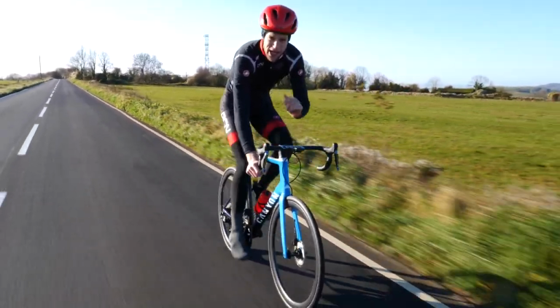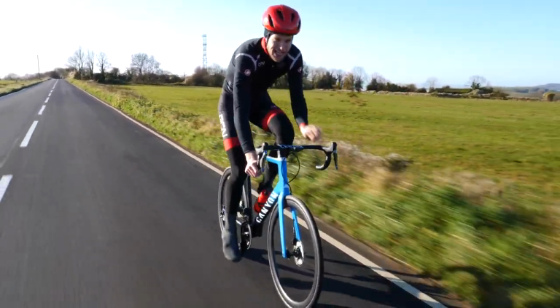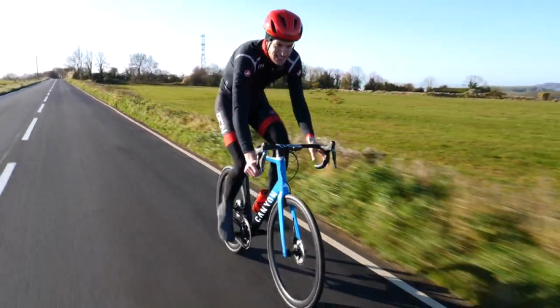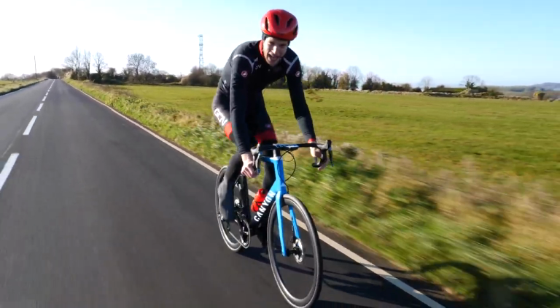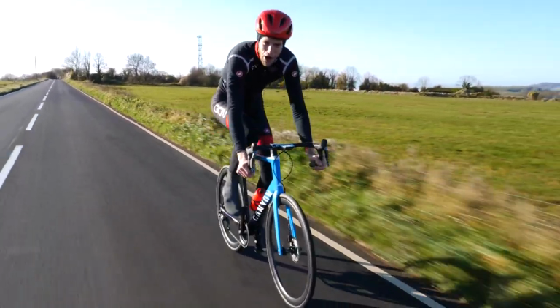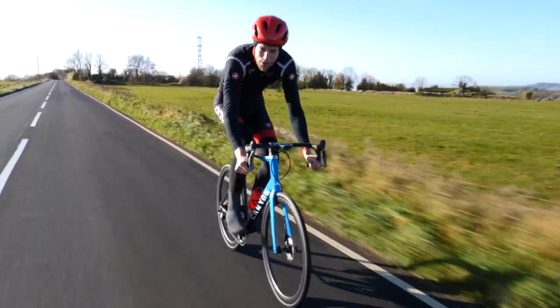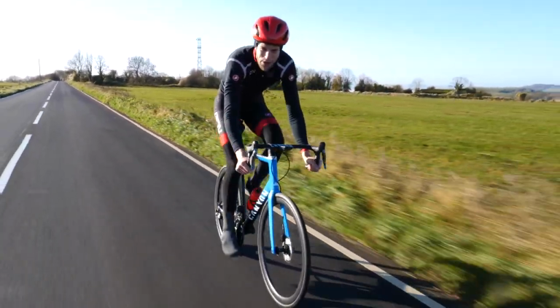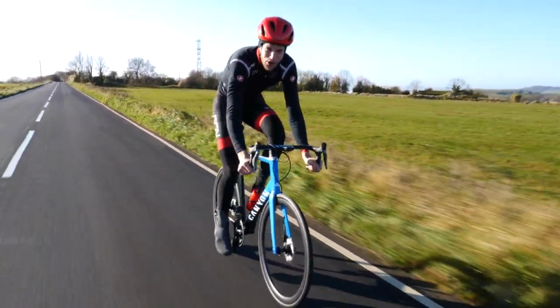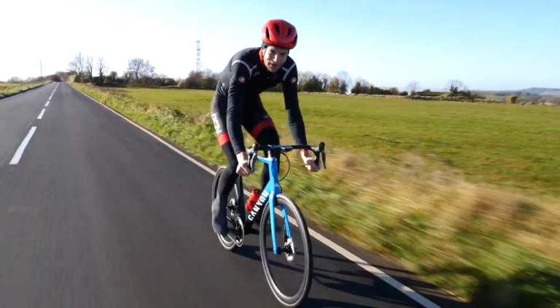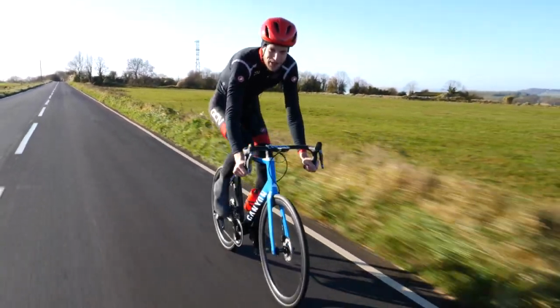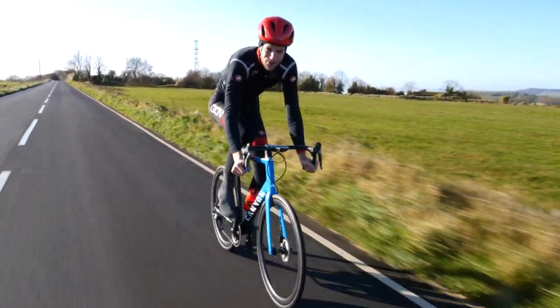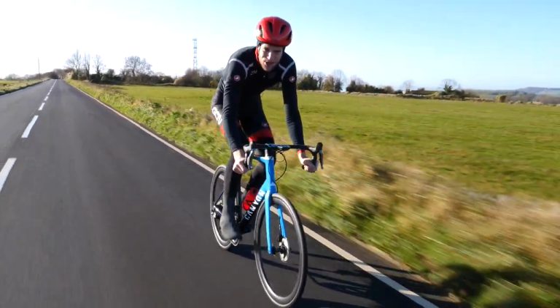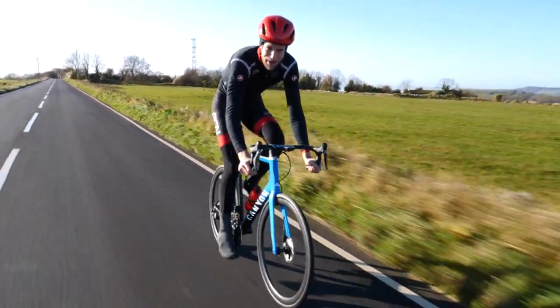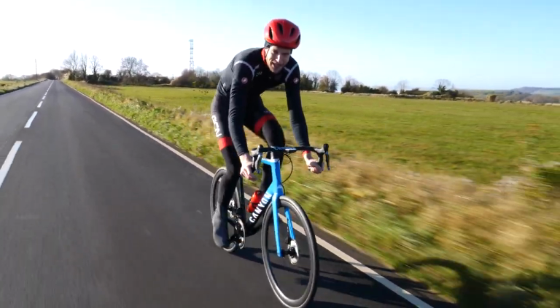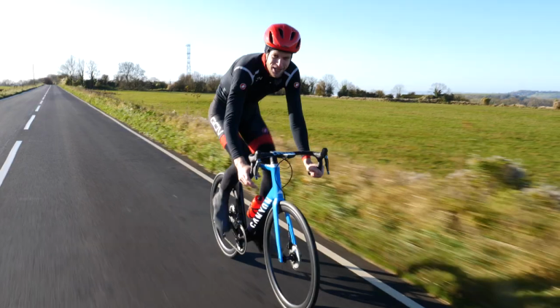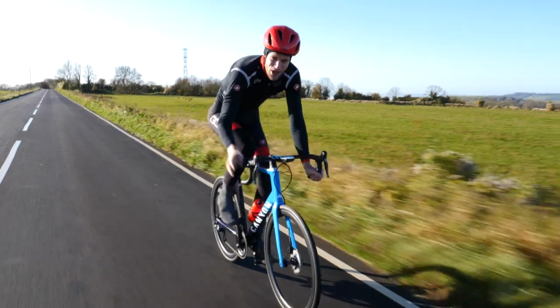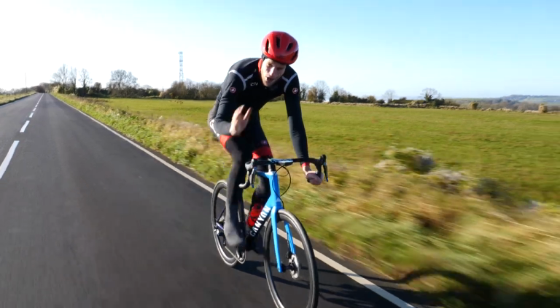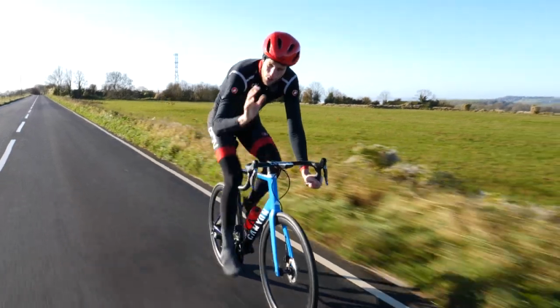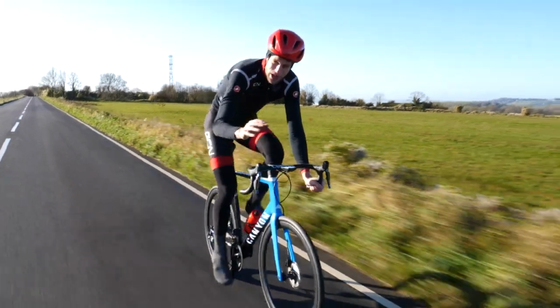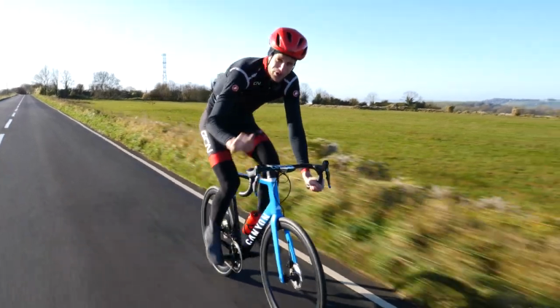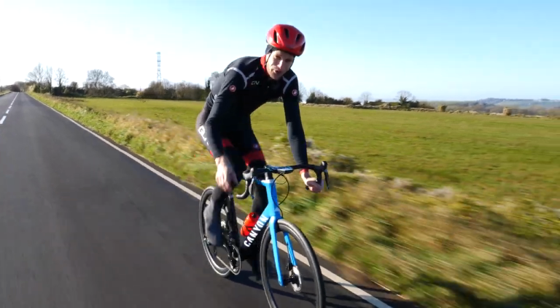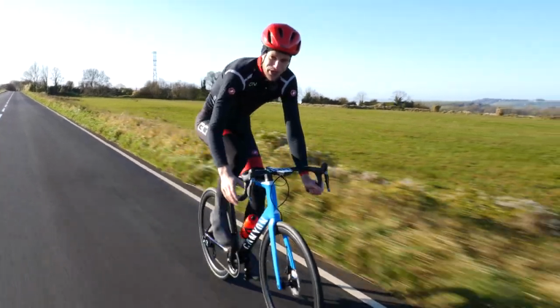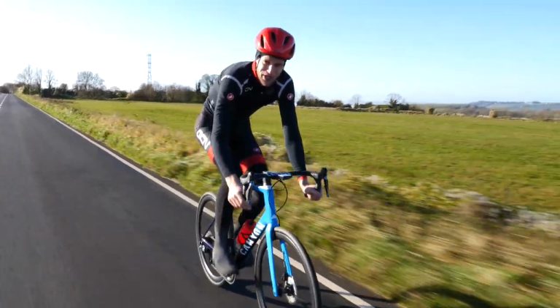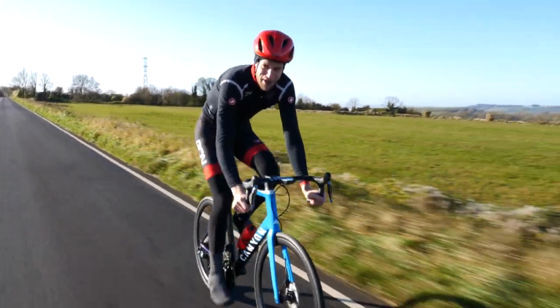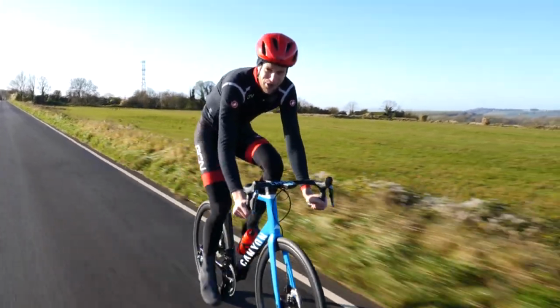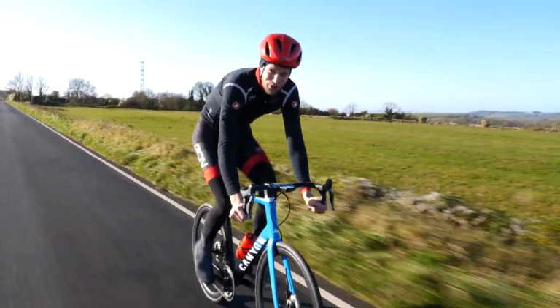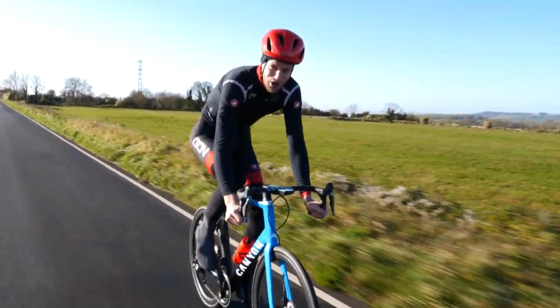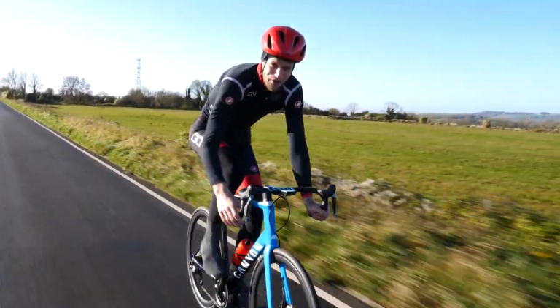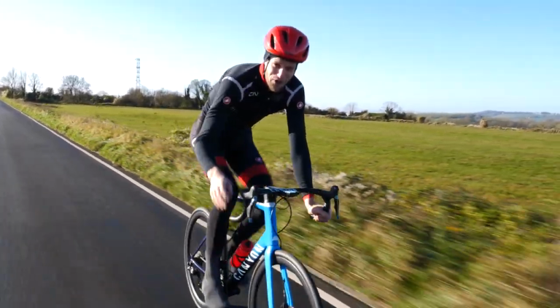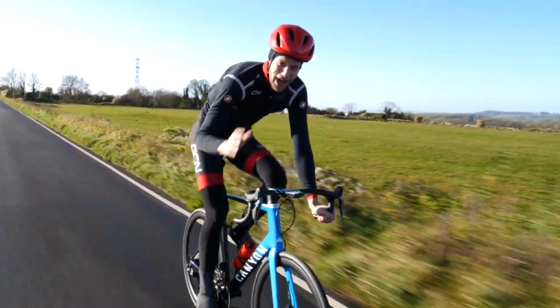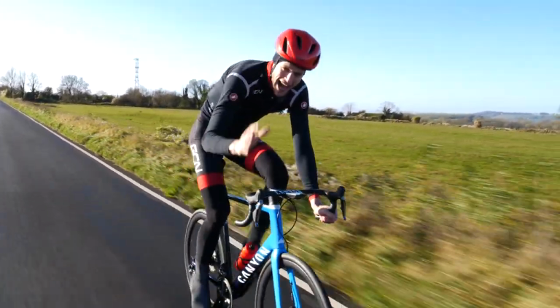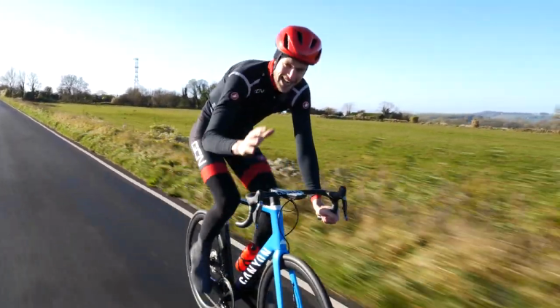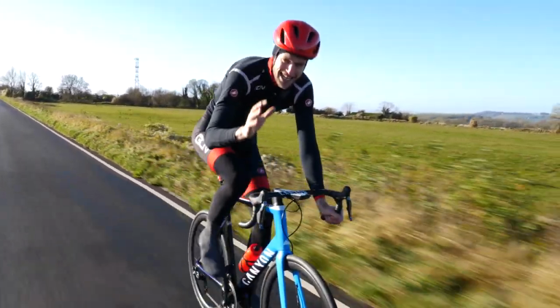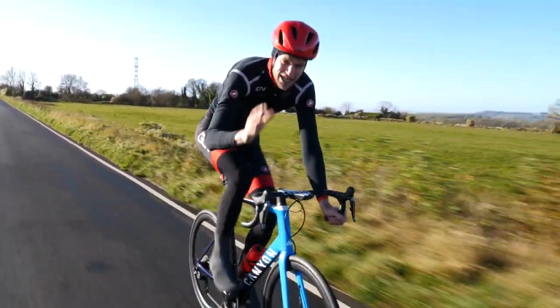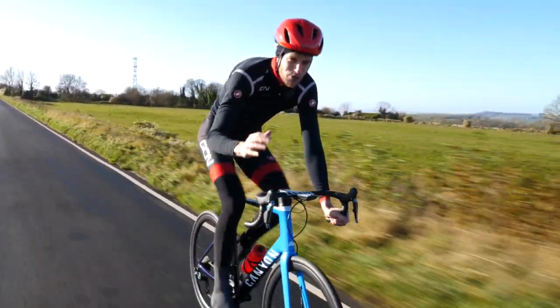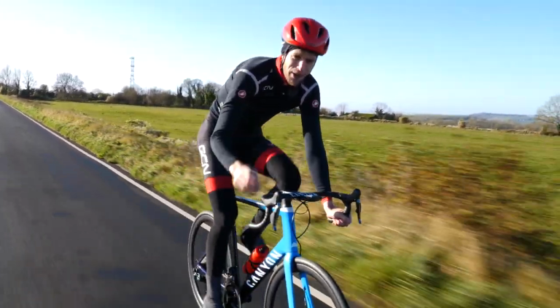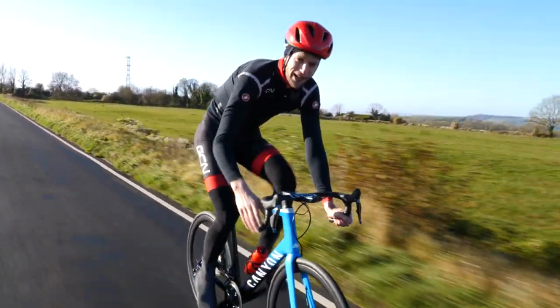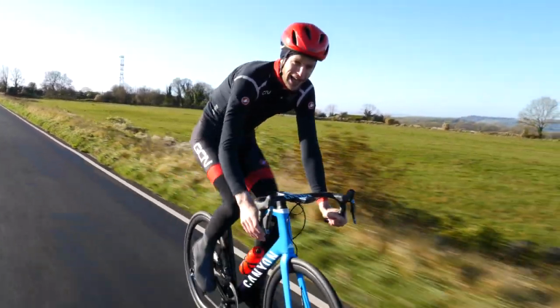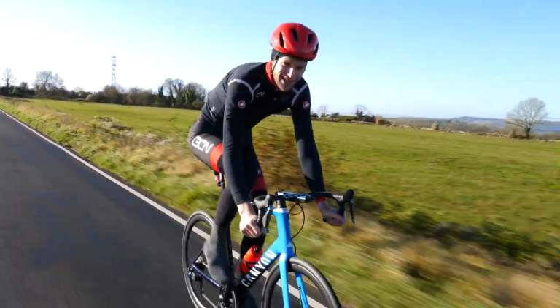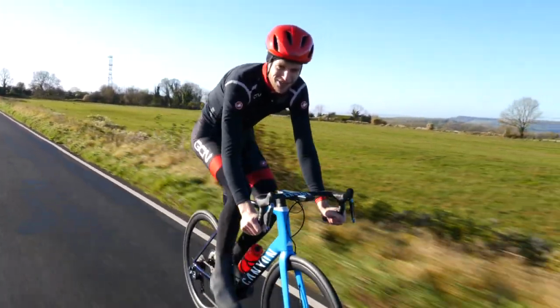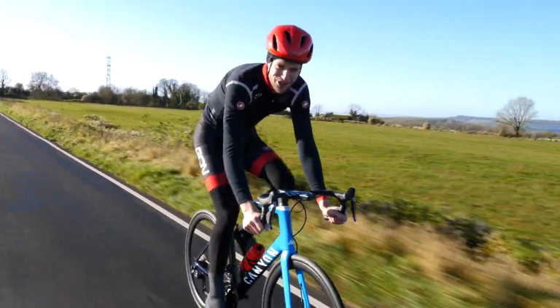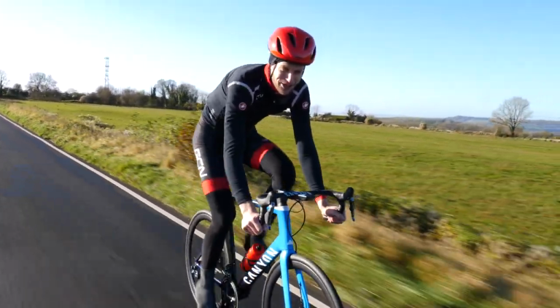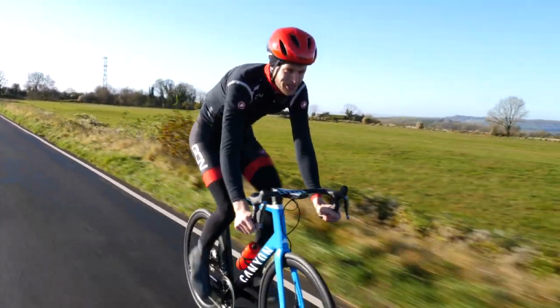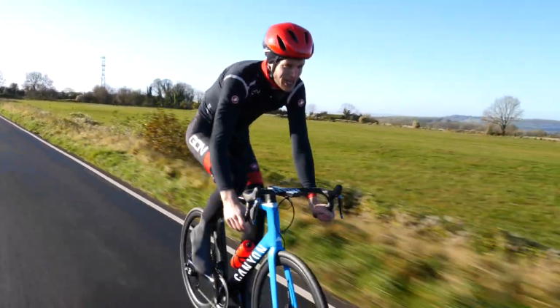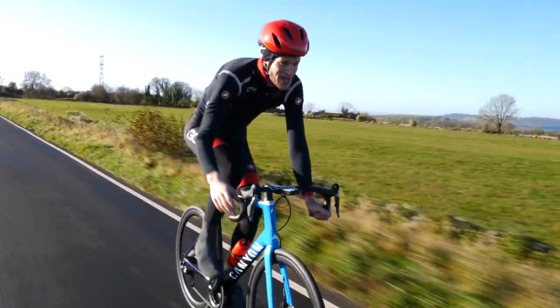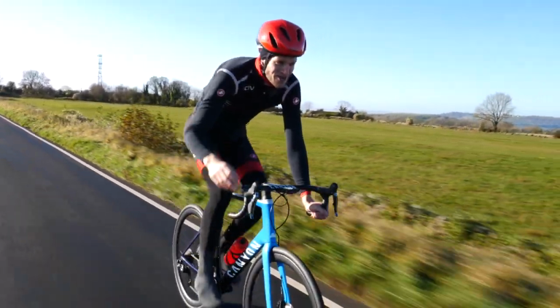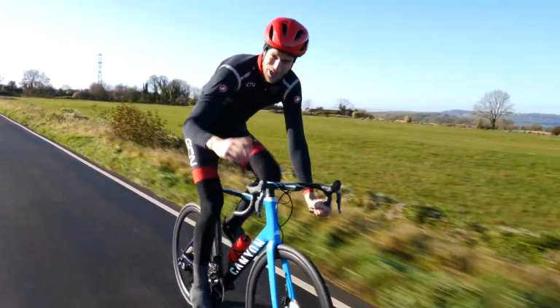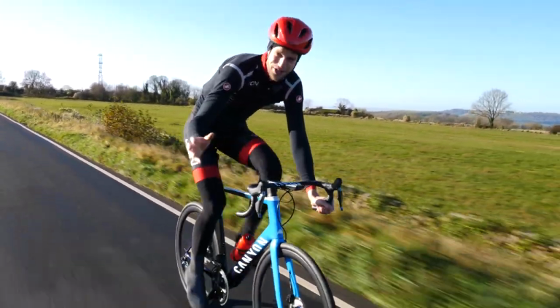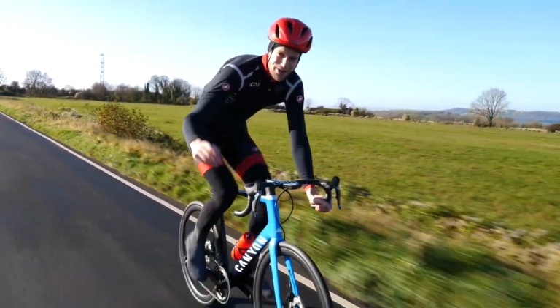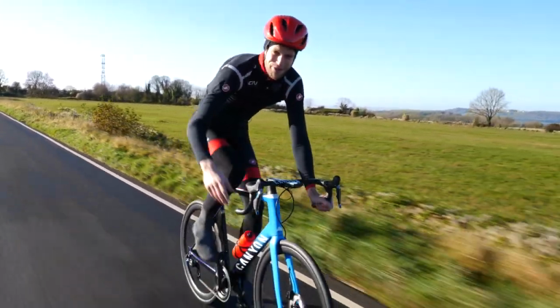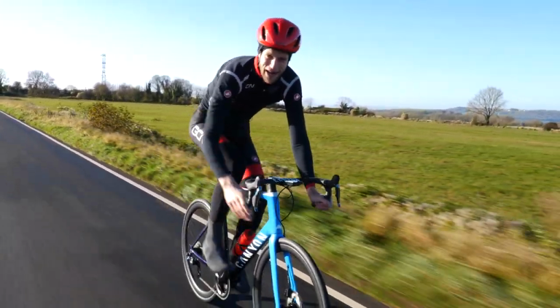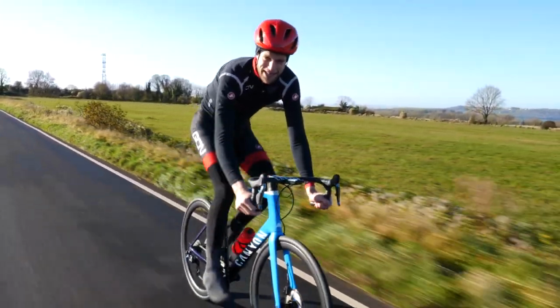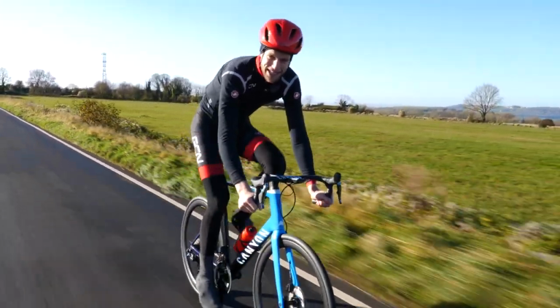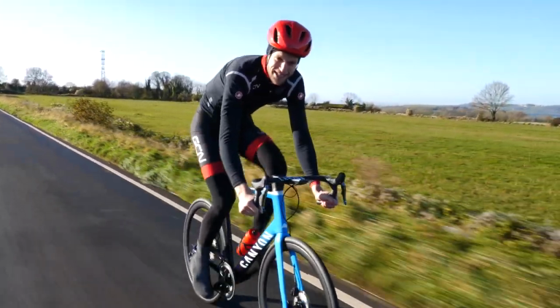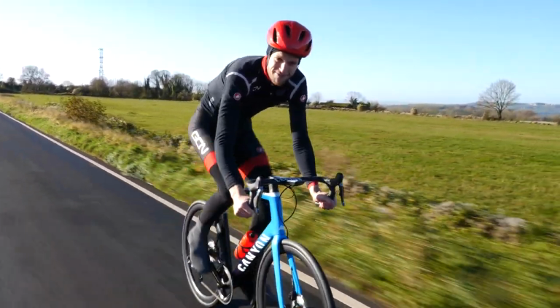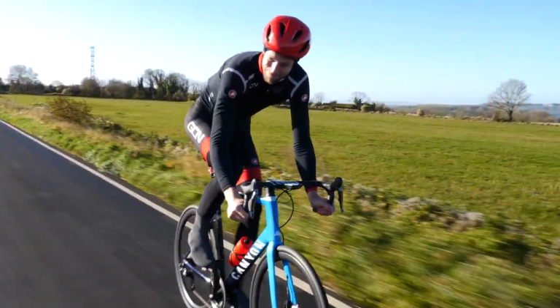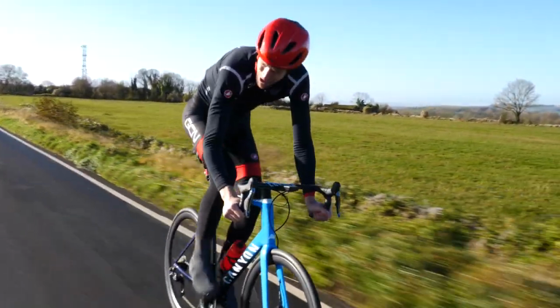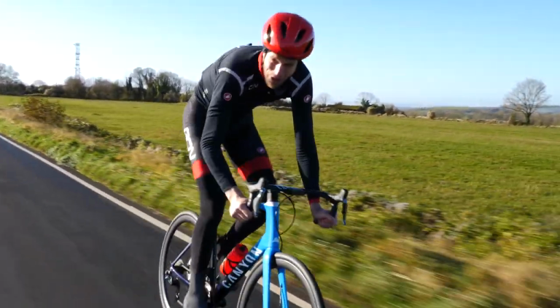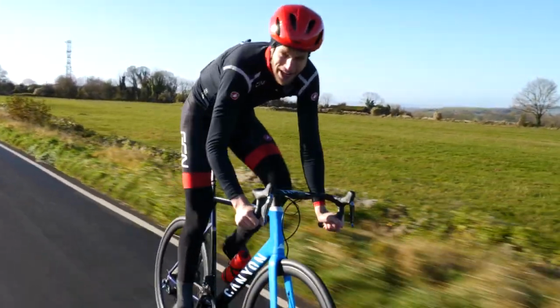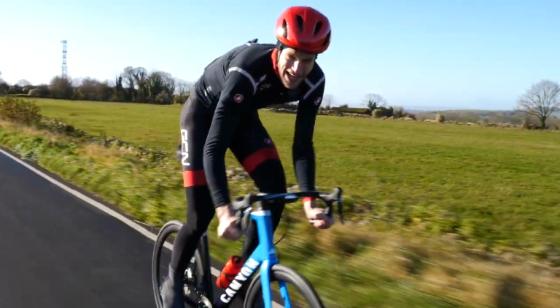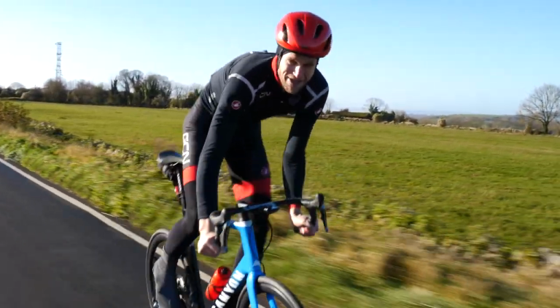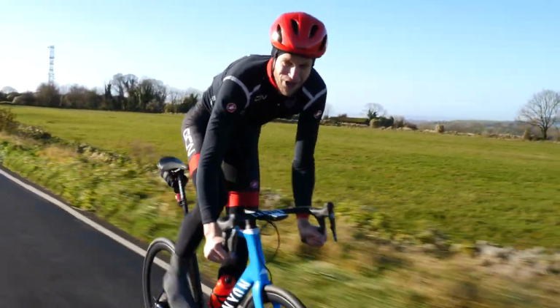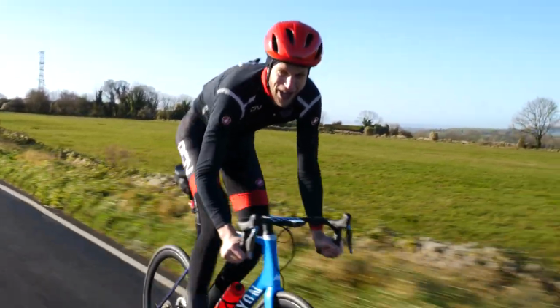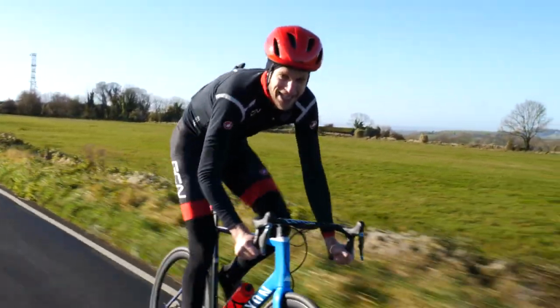To help you along in this respect, we thought we'd share with you all a few handy little bike handling drills that you can practice on any ride.